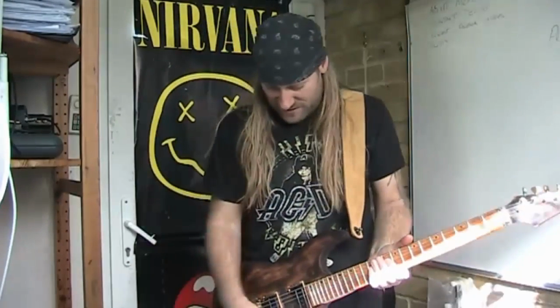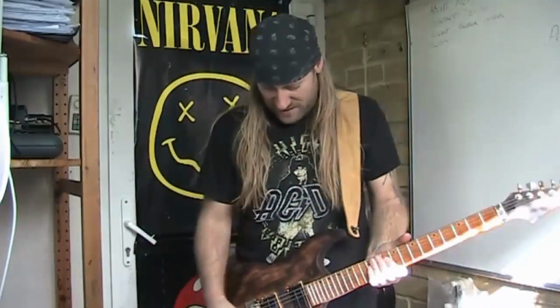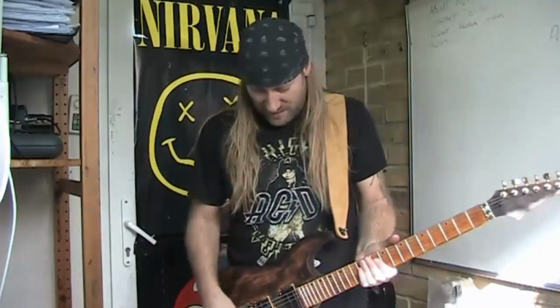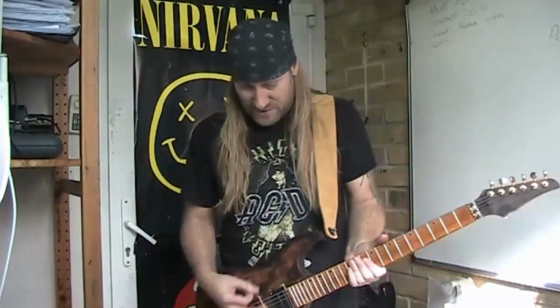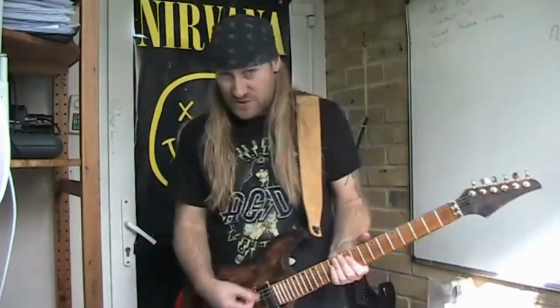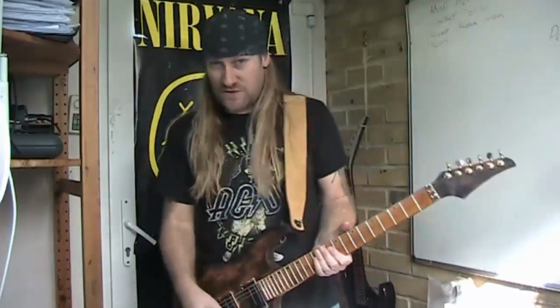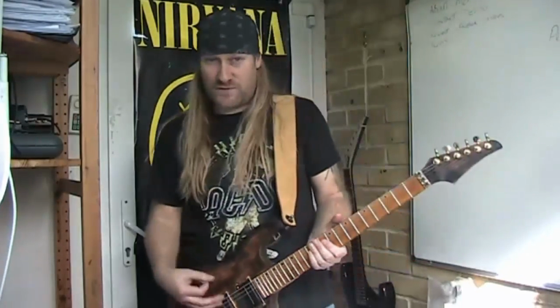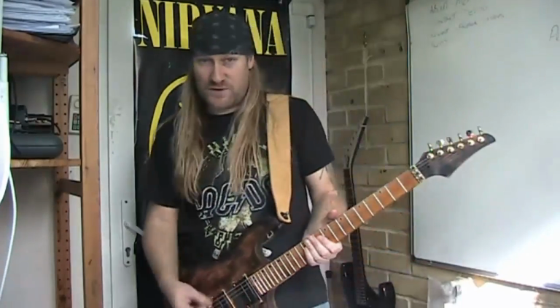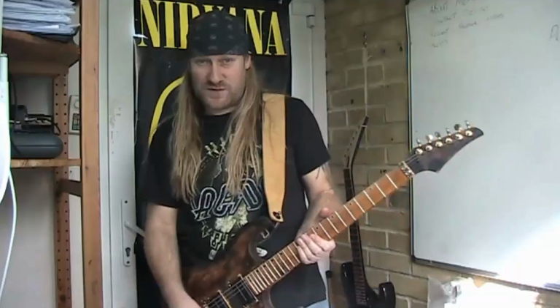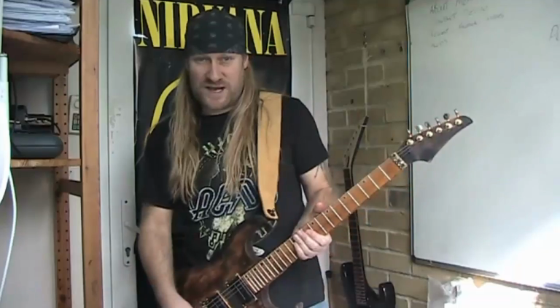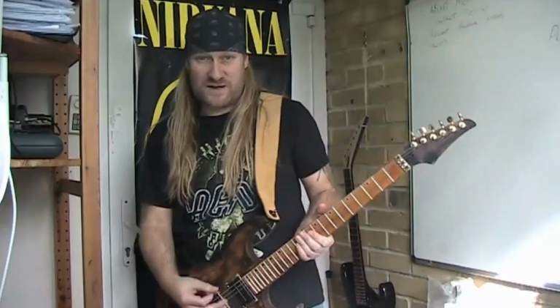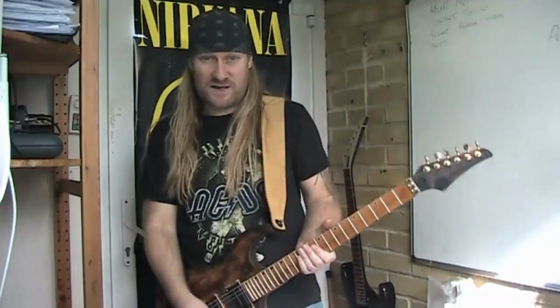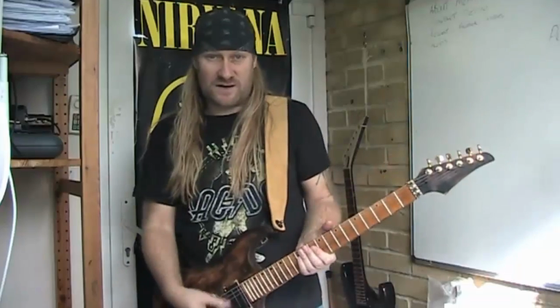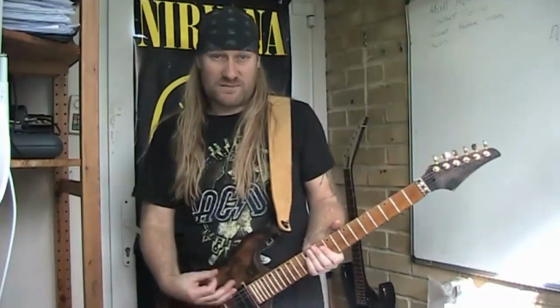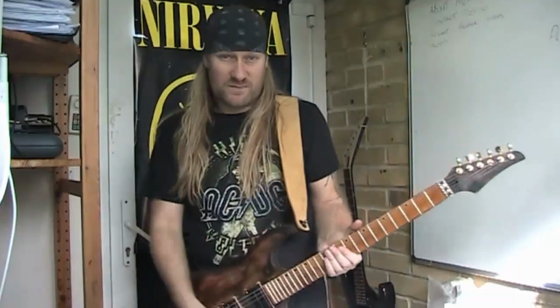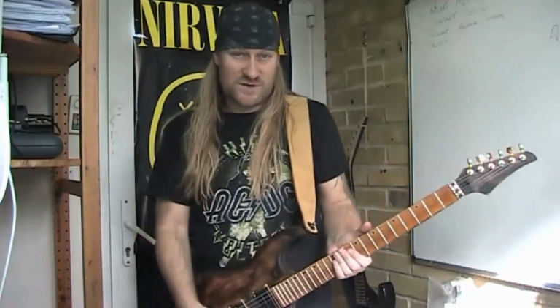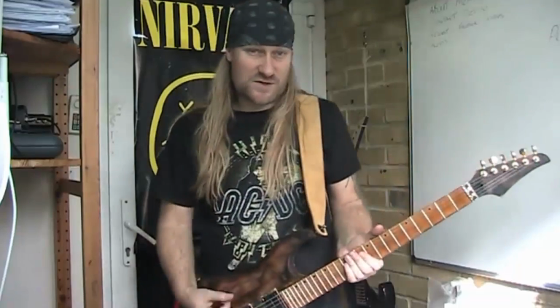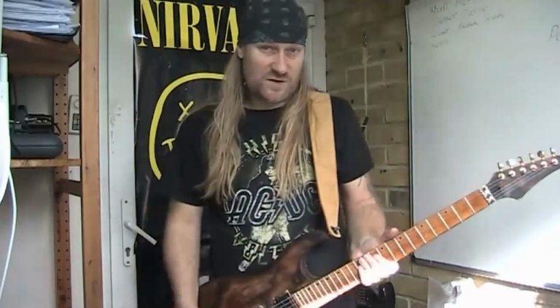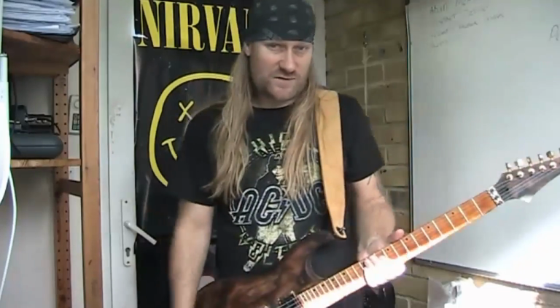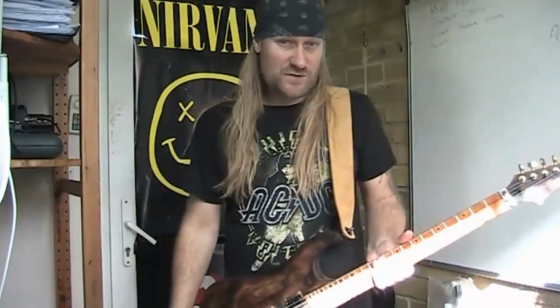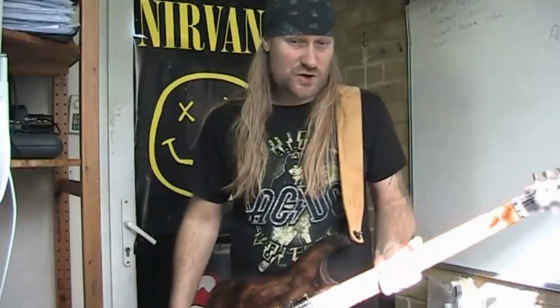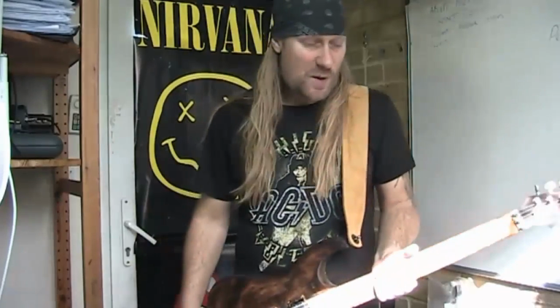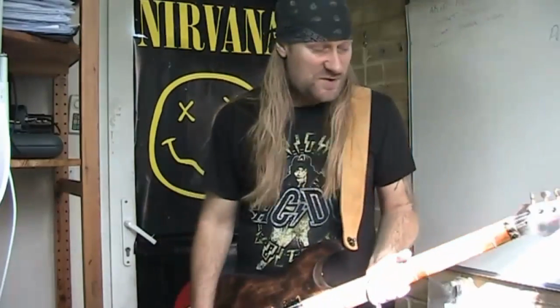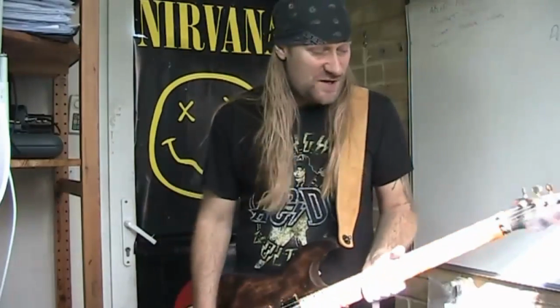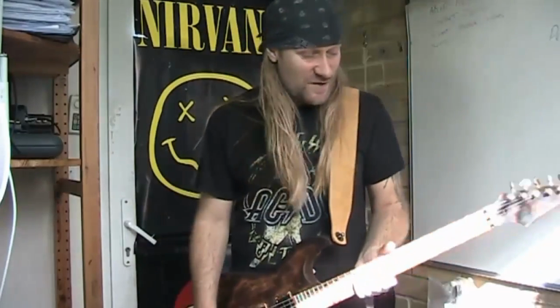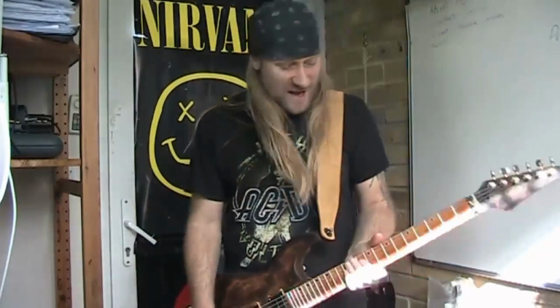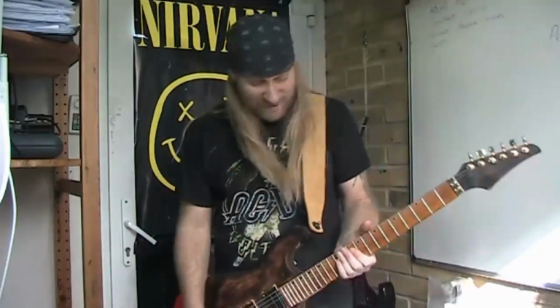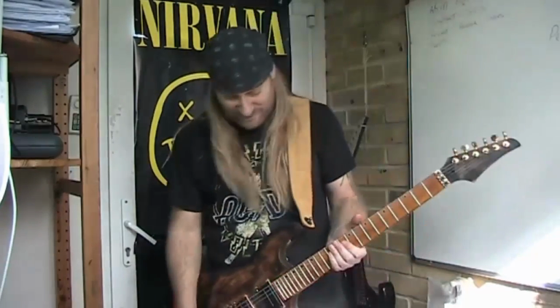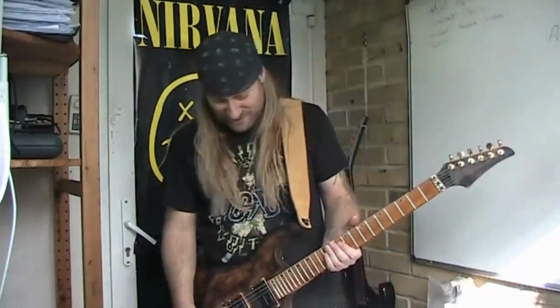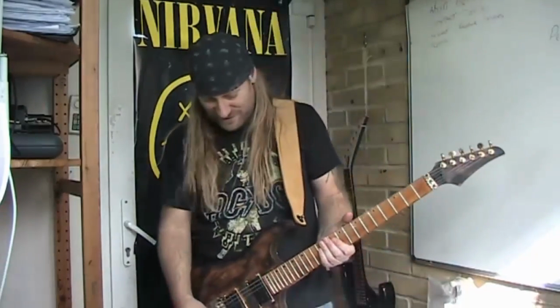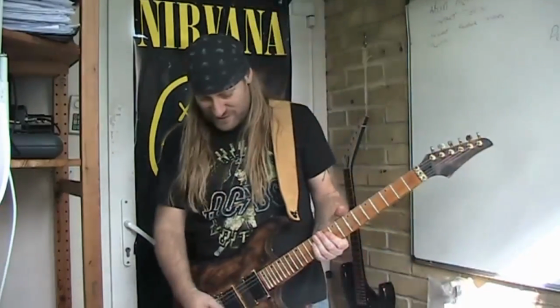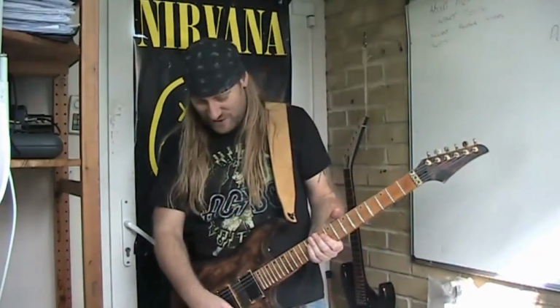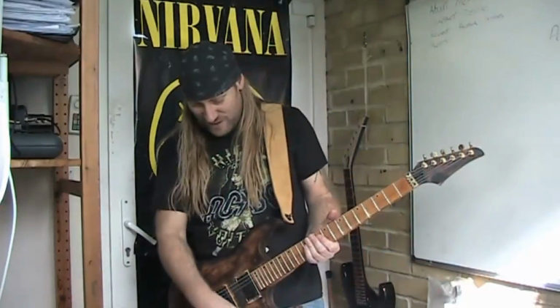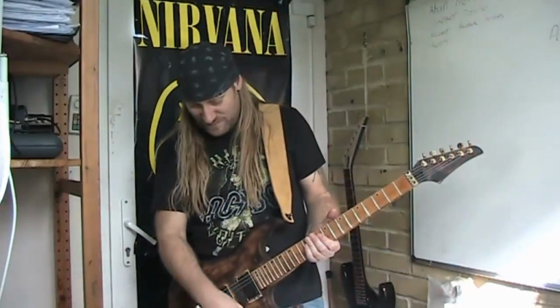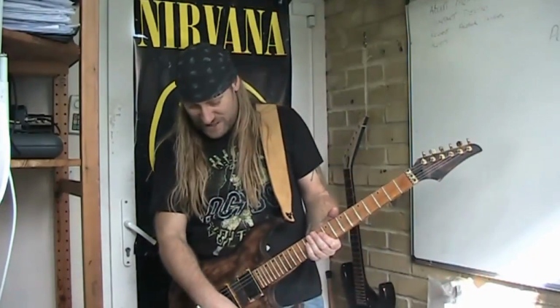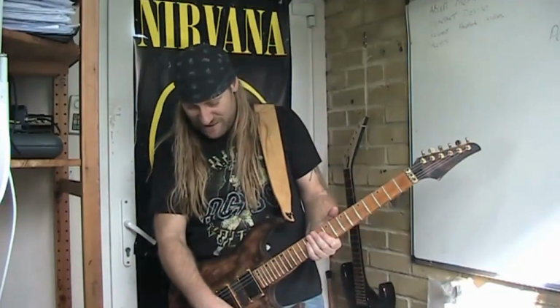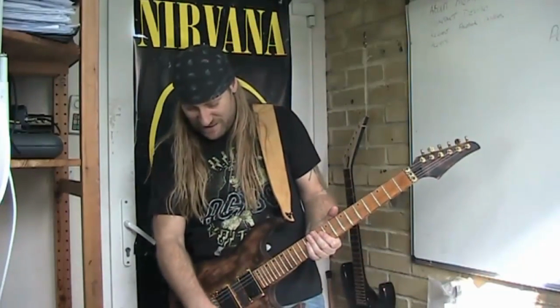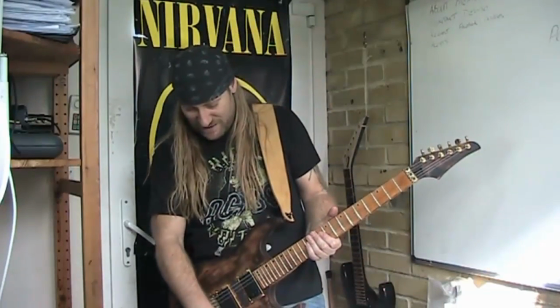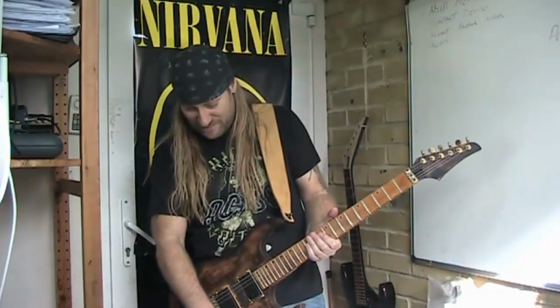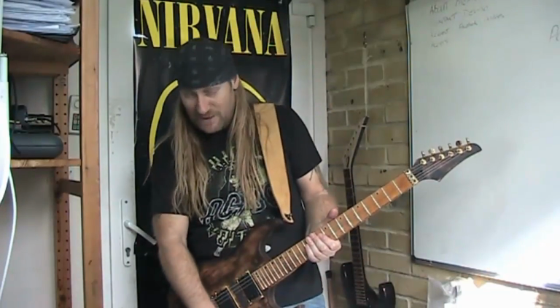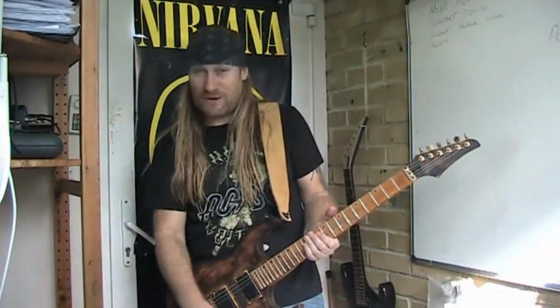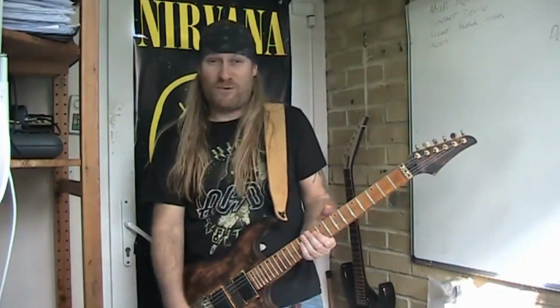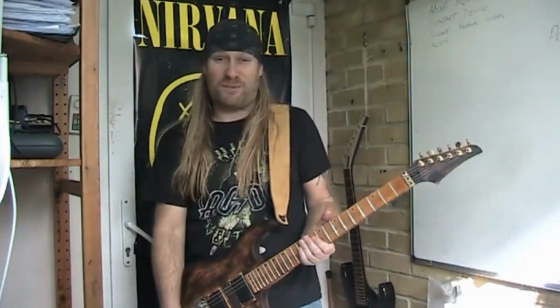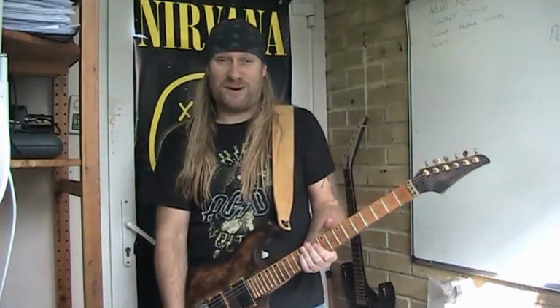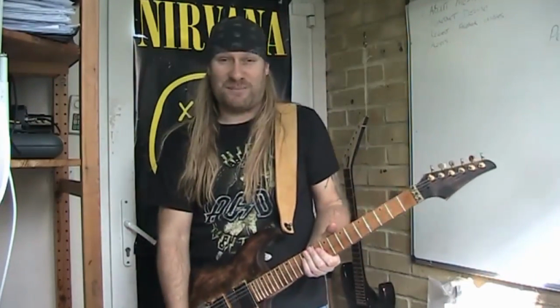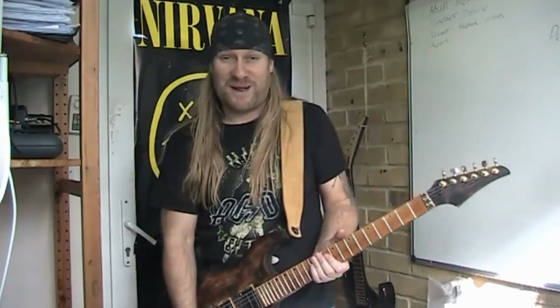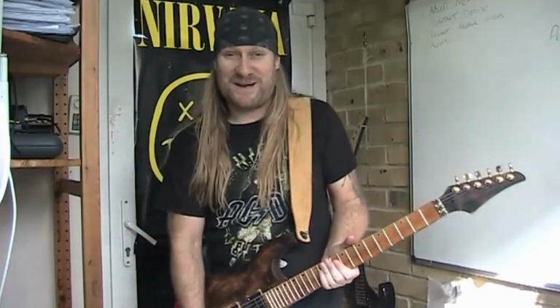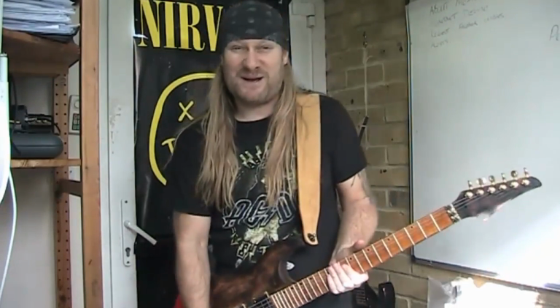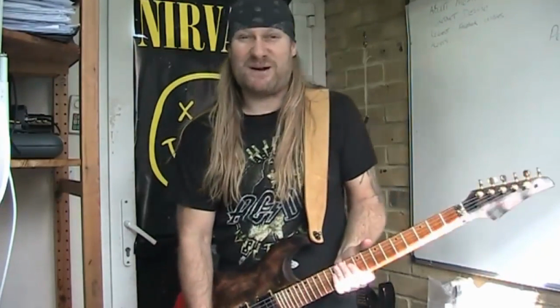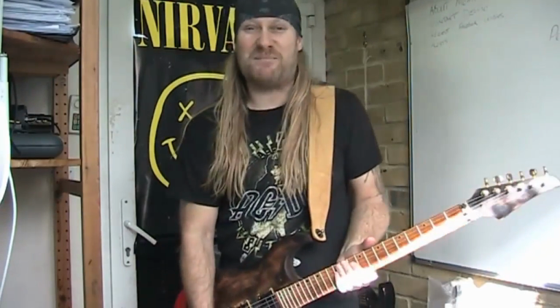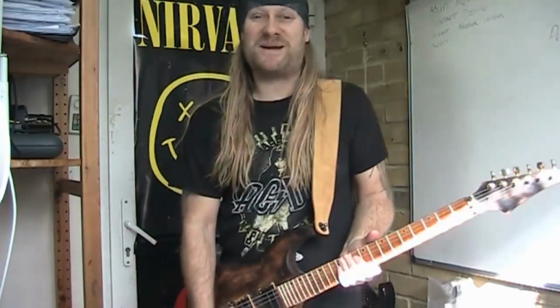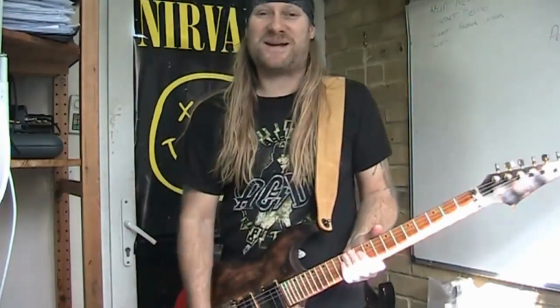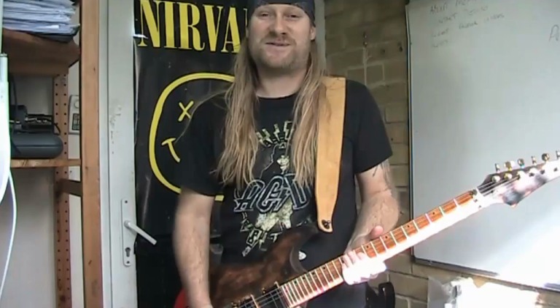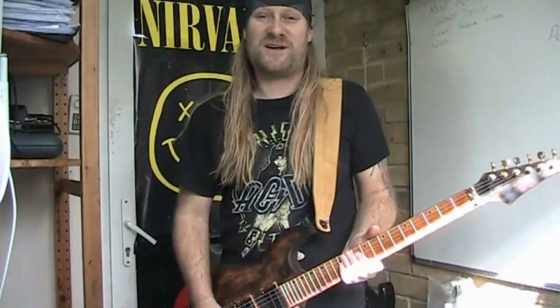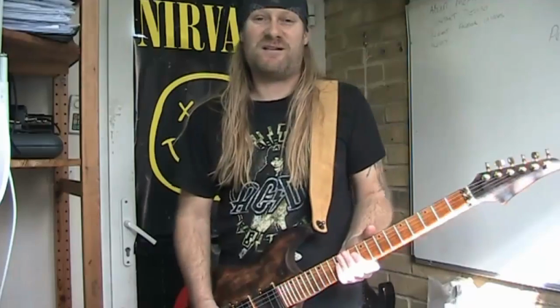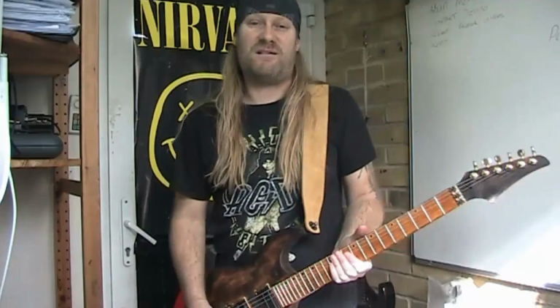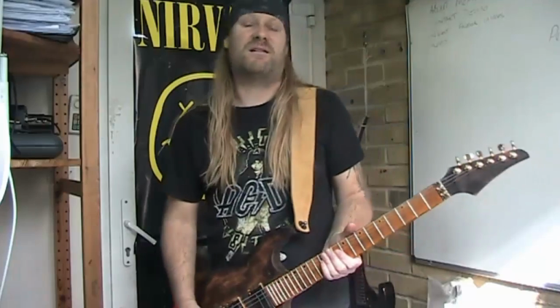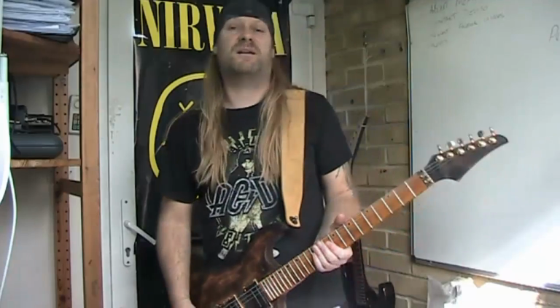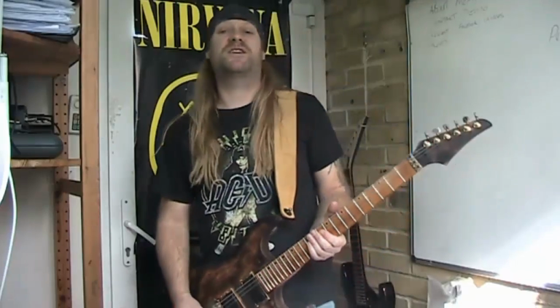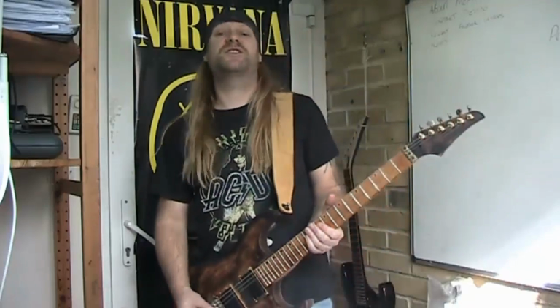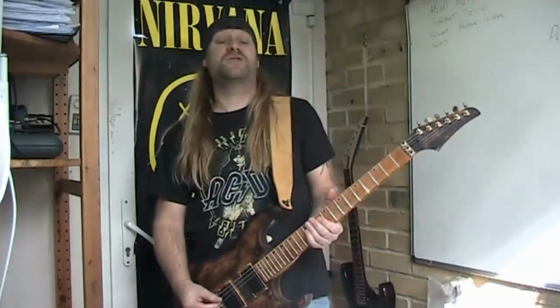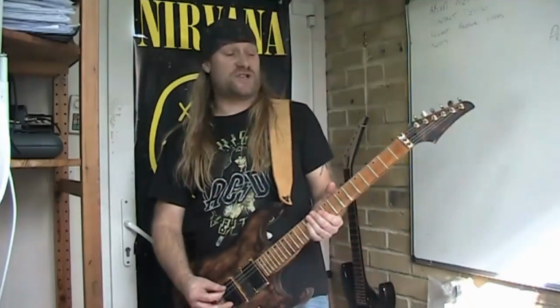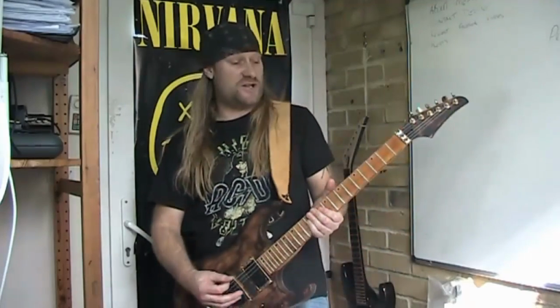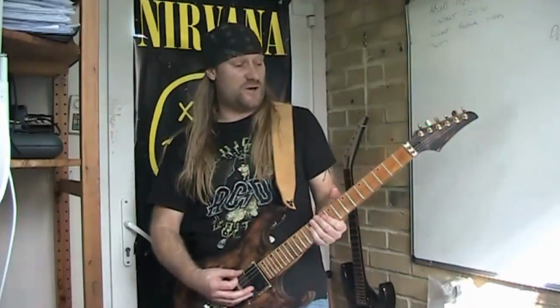I'll just do a few chops here and there and see what comes out. I don't know what I'm going to play — I'm going to make it up as I go along, like I usually do.